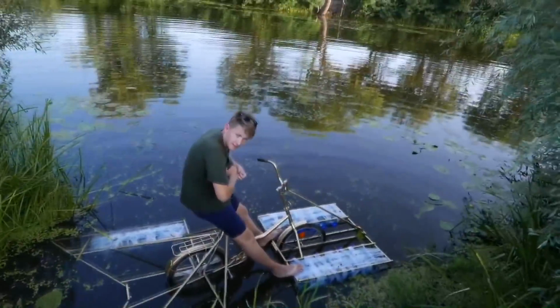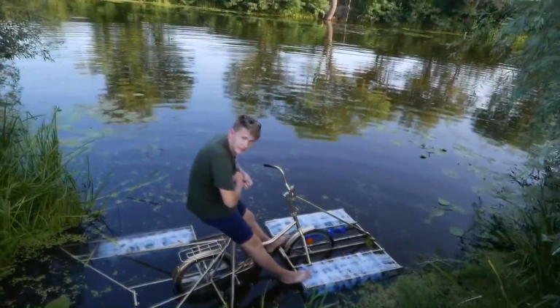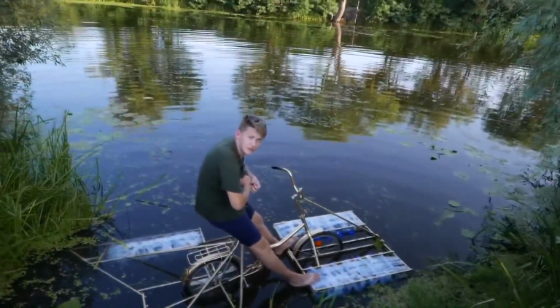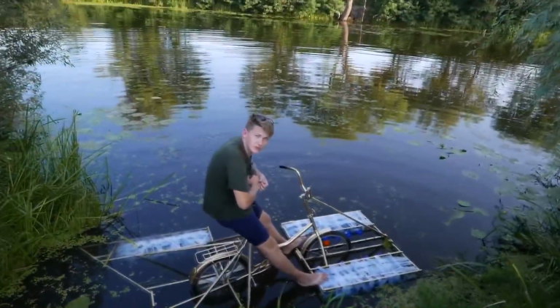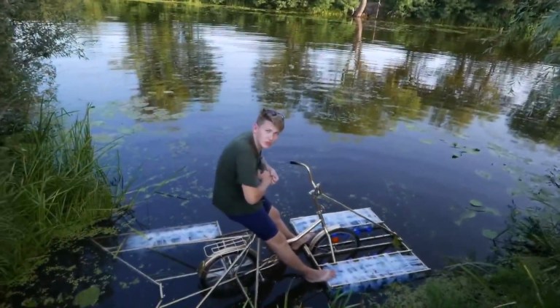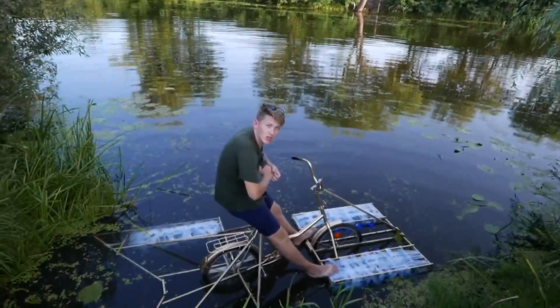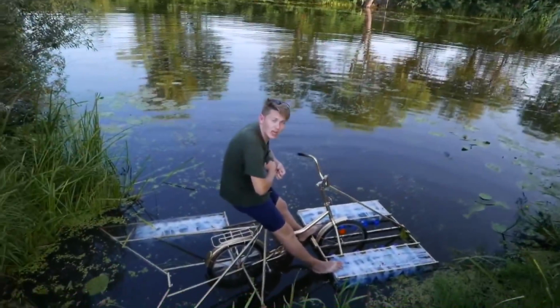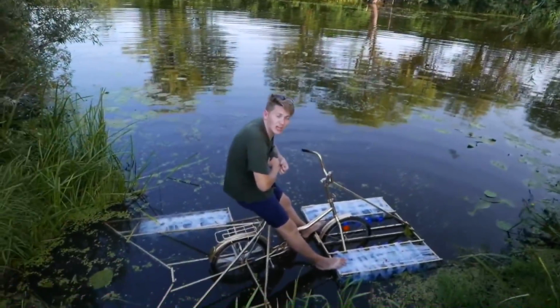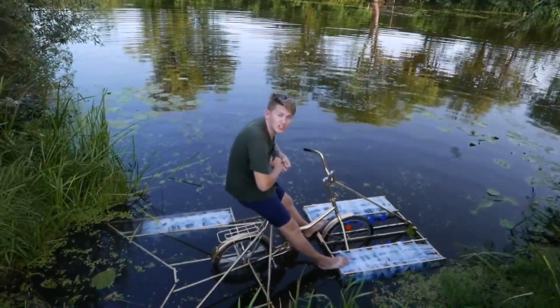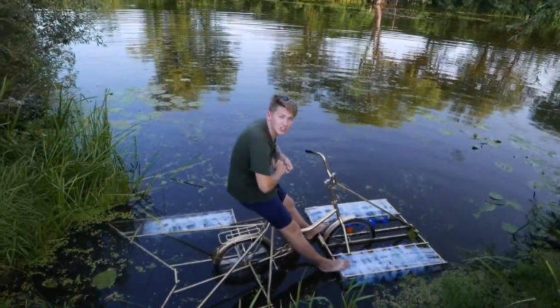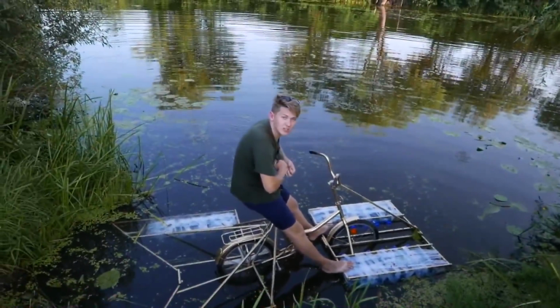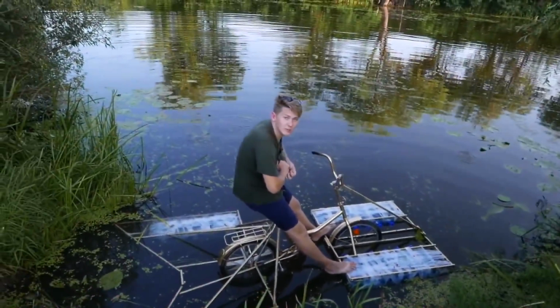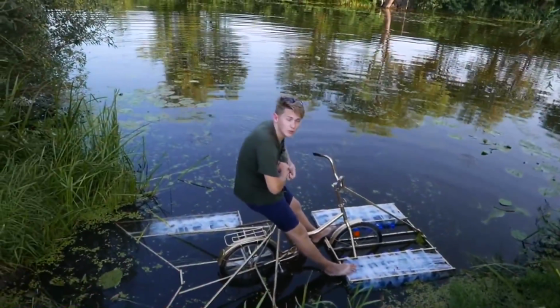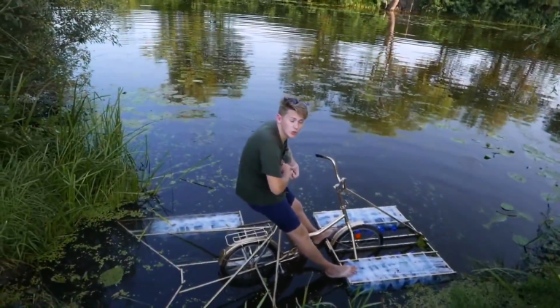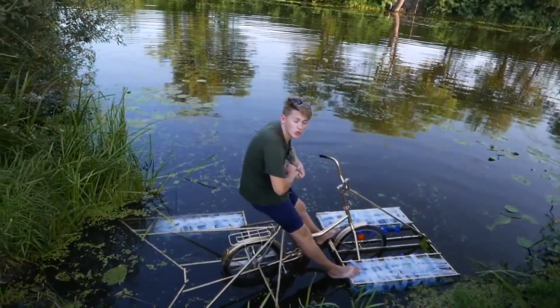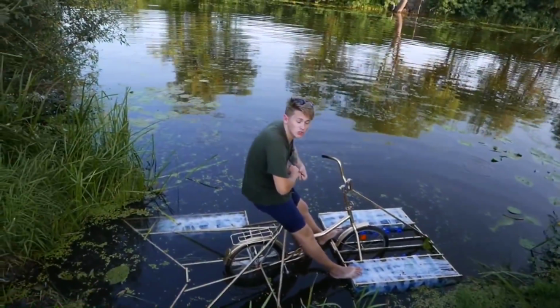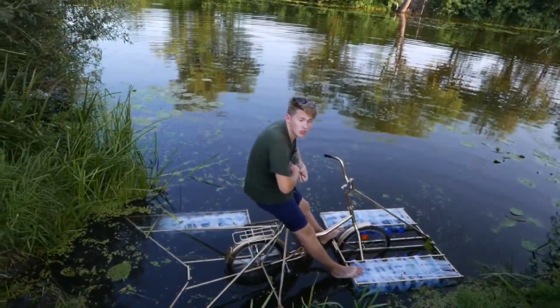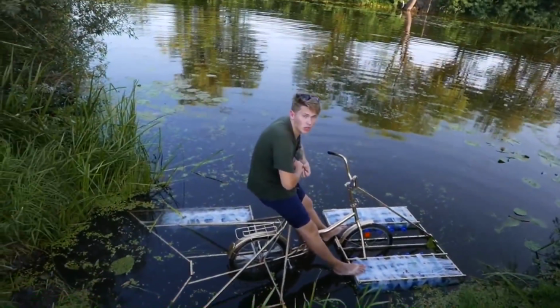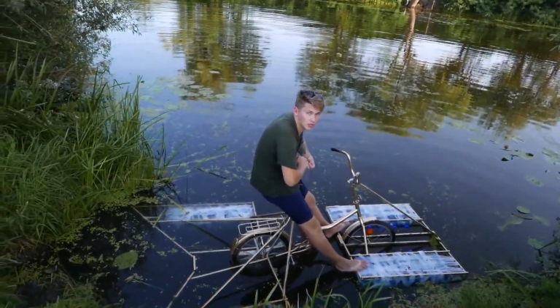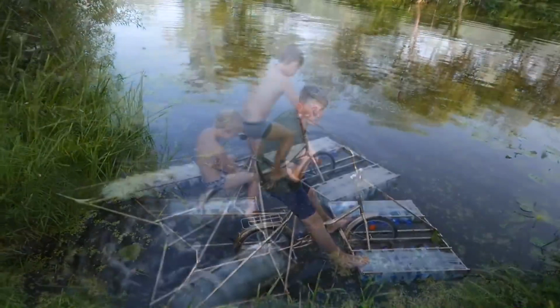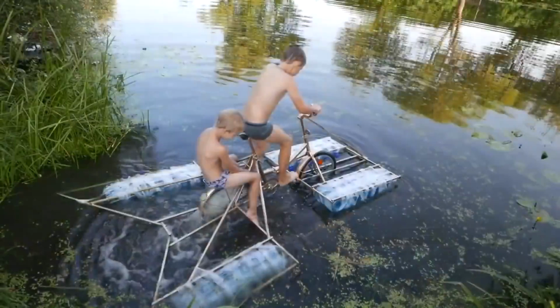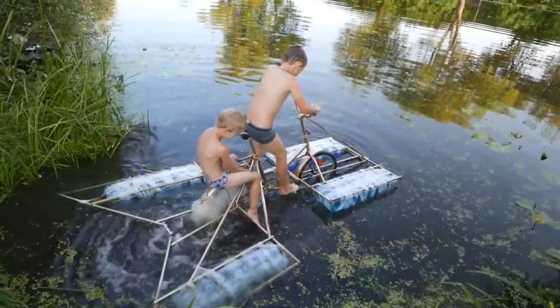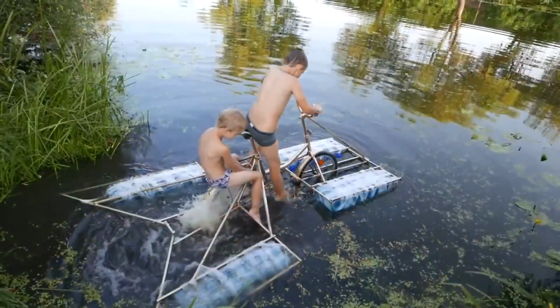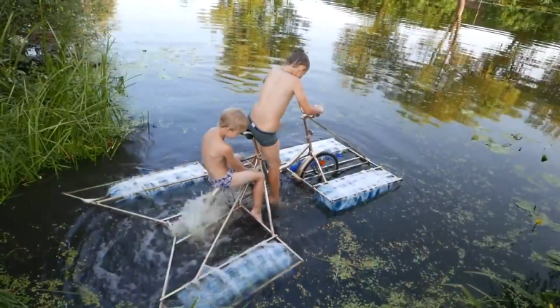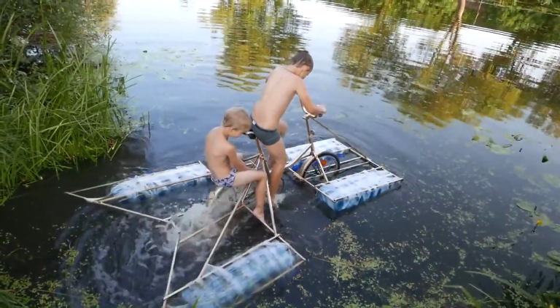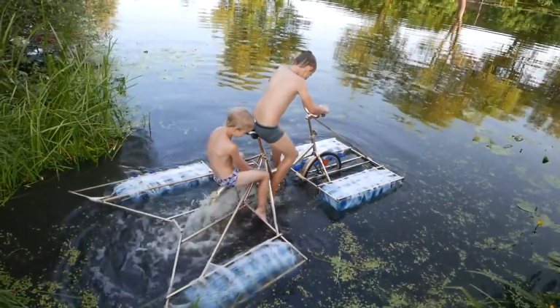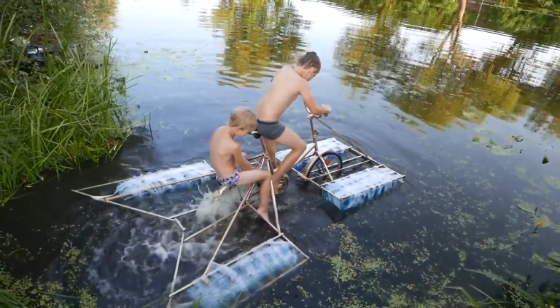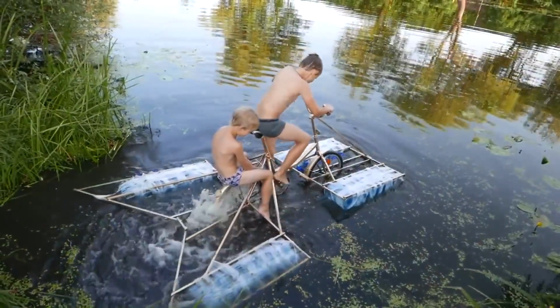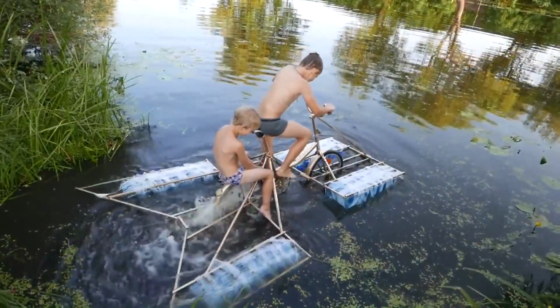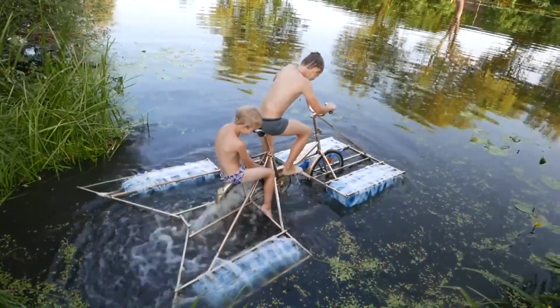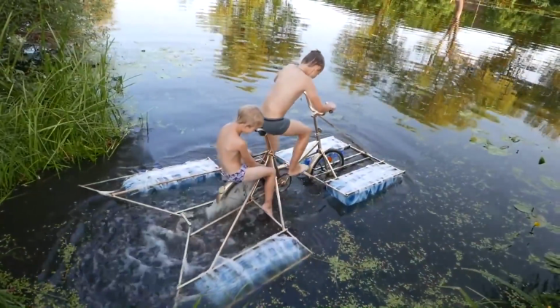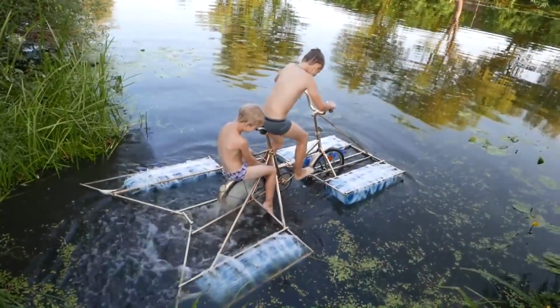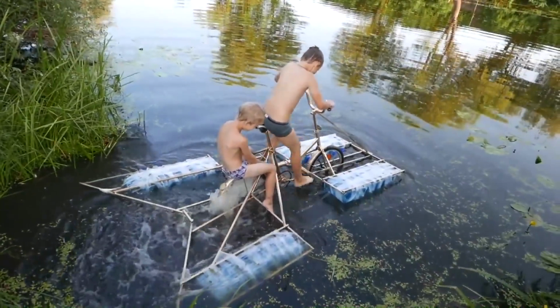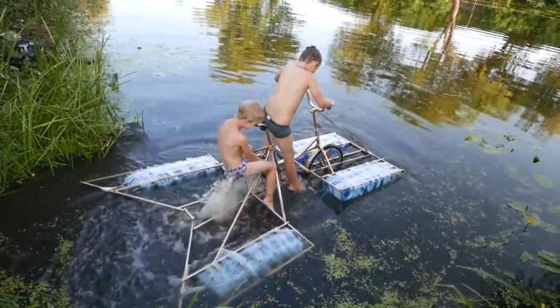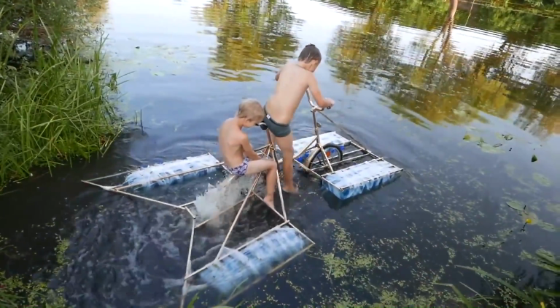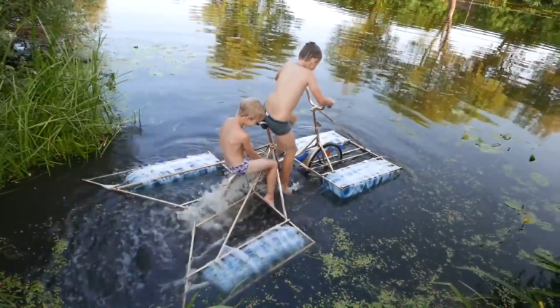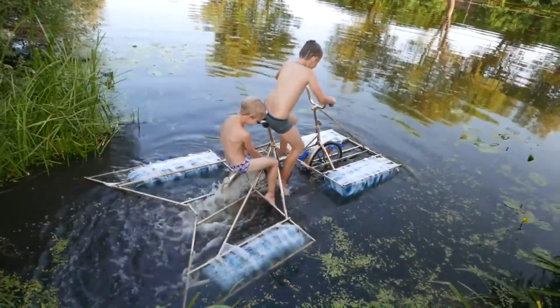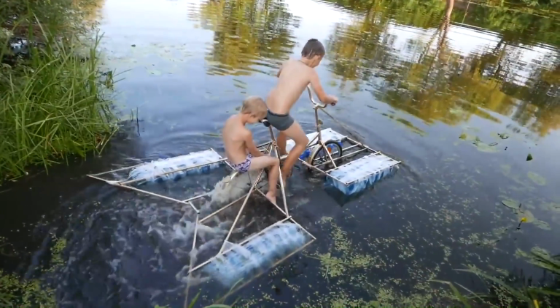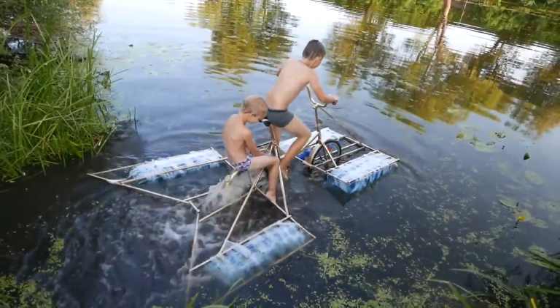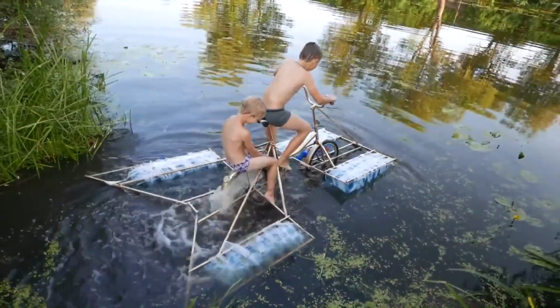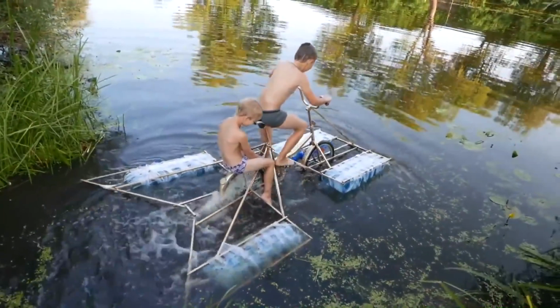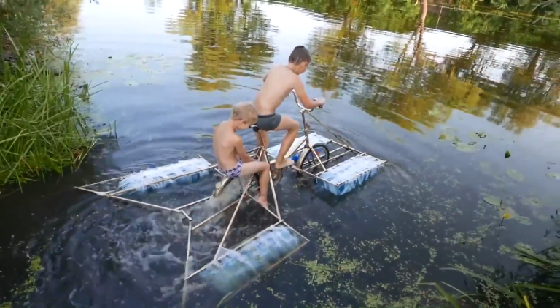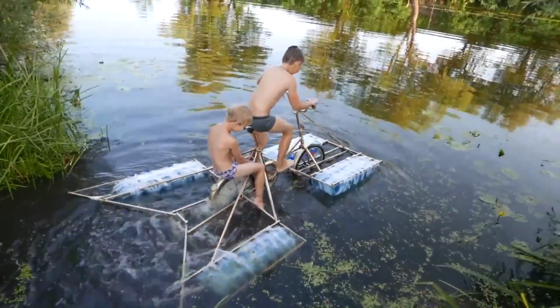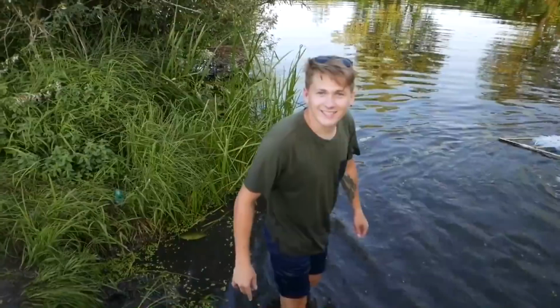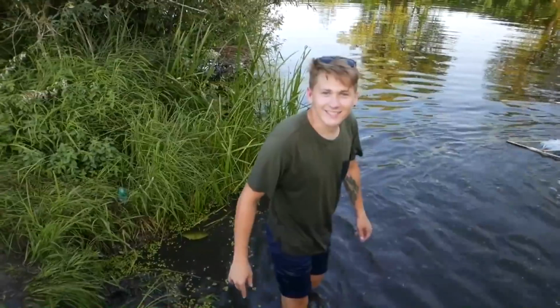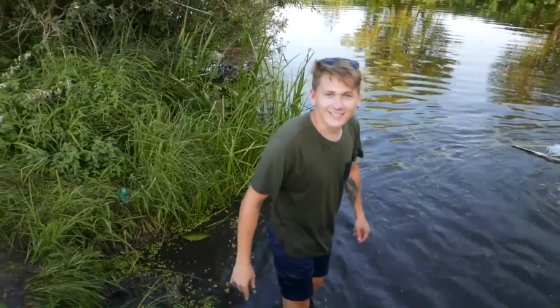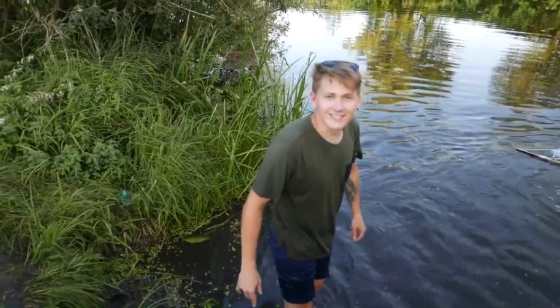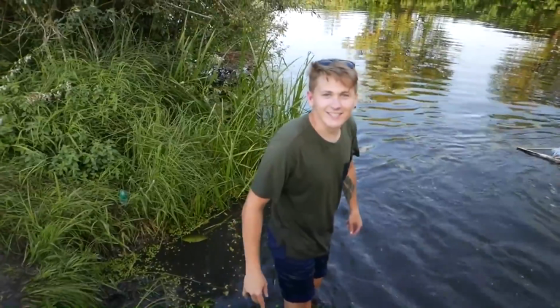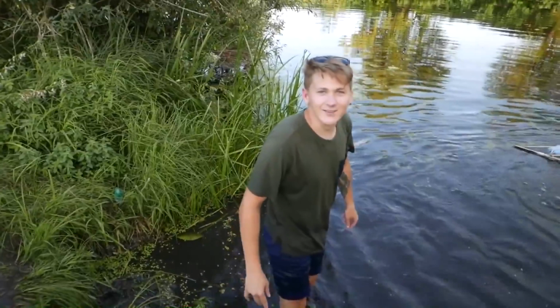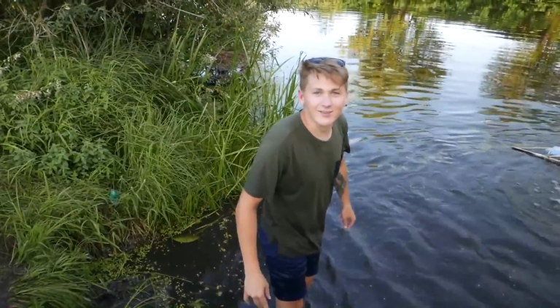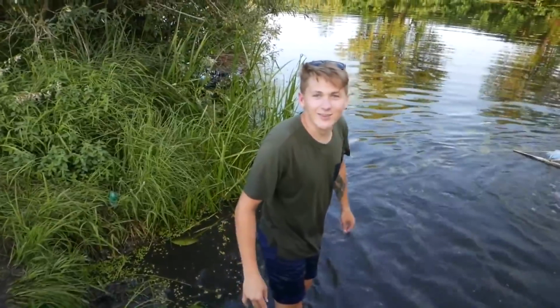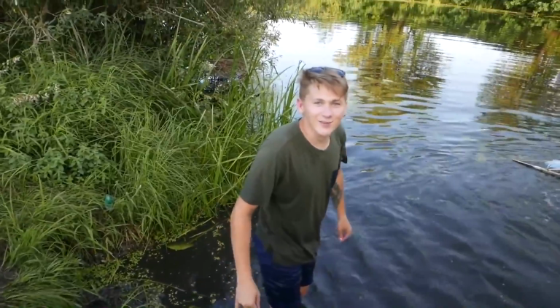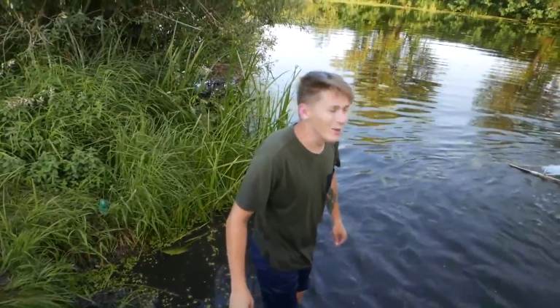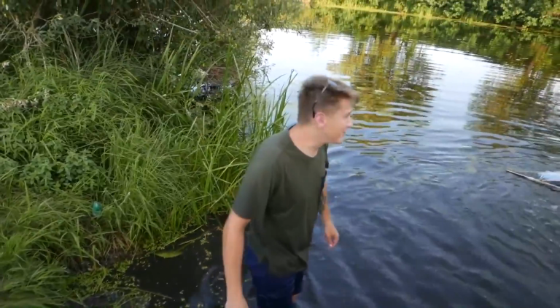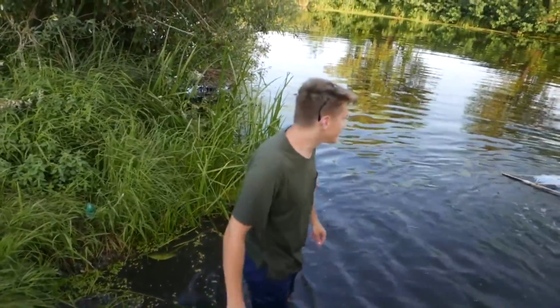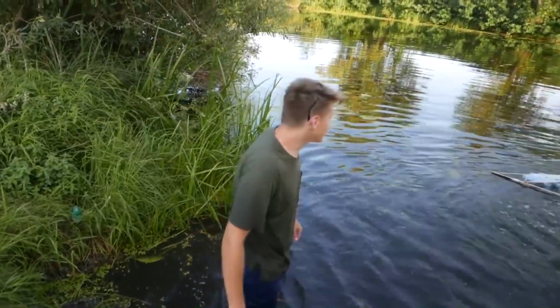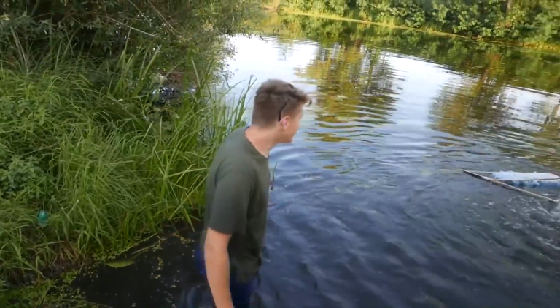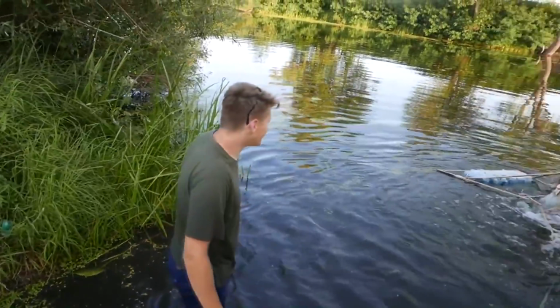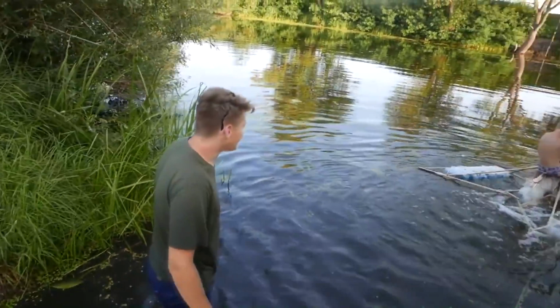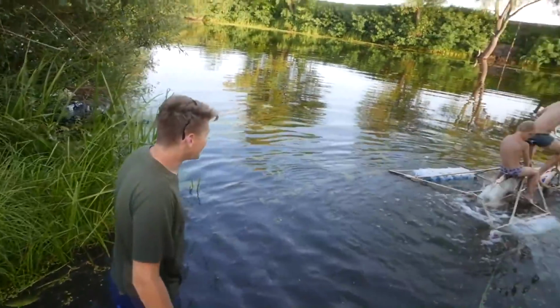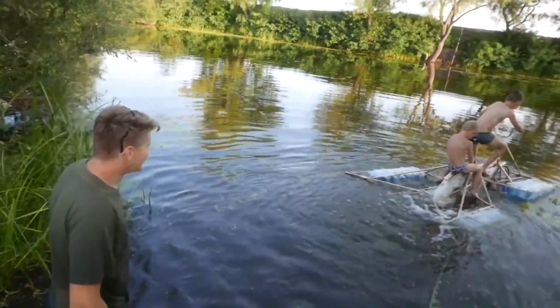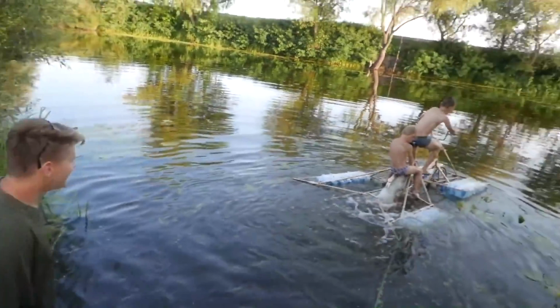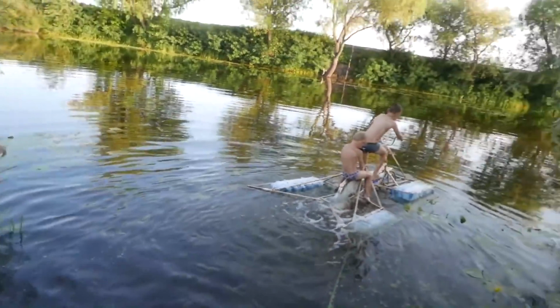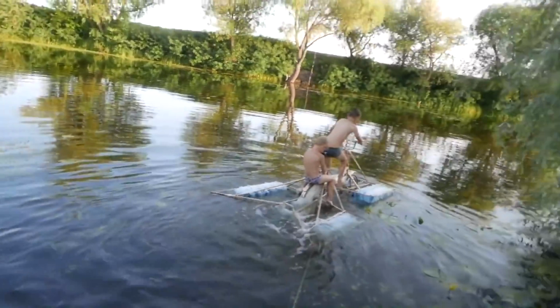Is the speed enough? Yes, of course. Wow, both of them riding together on it.